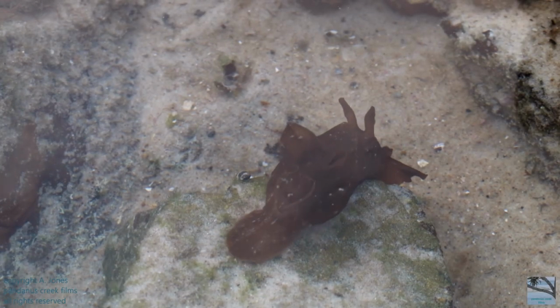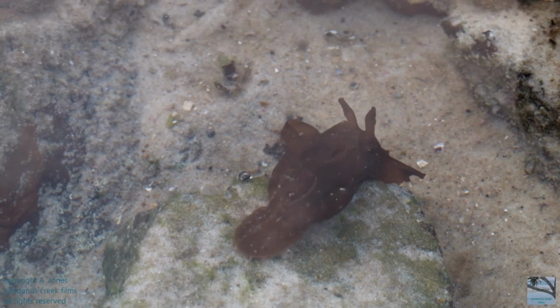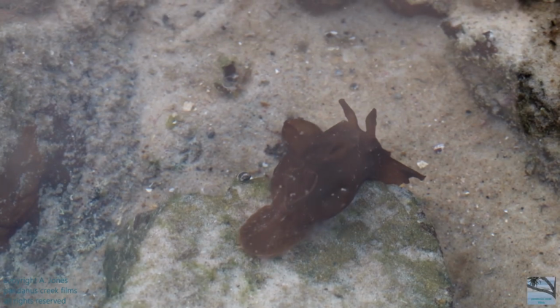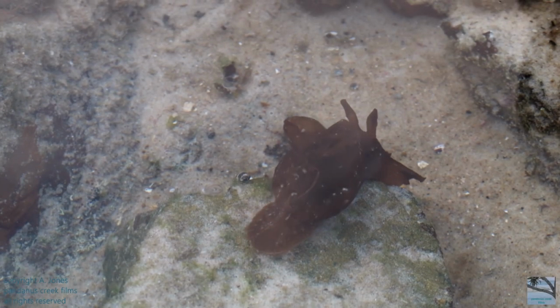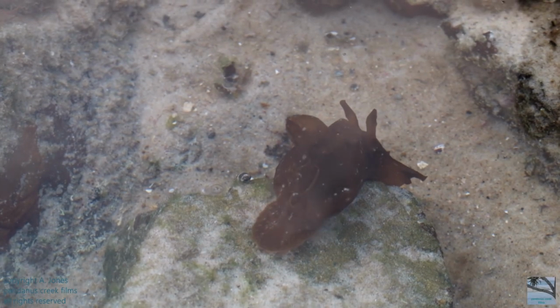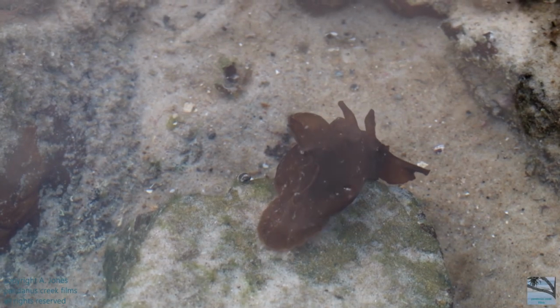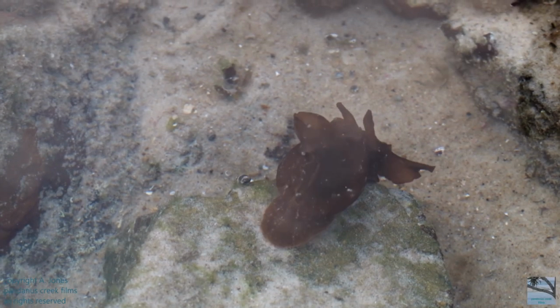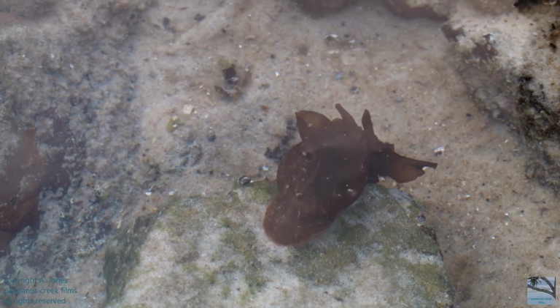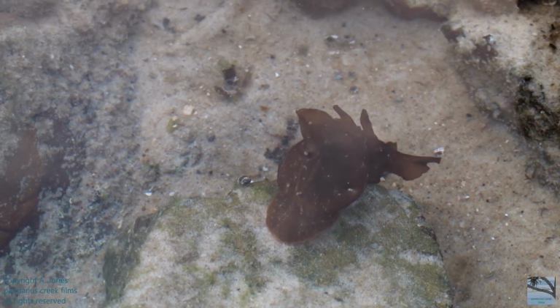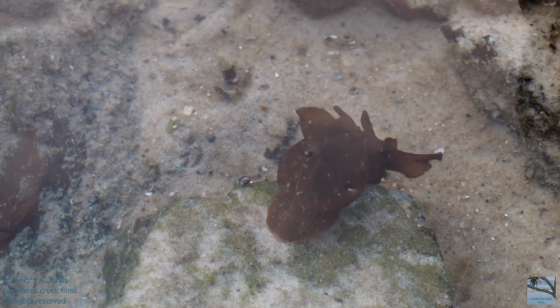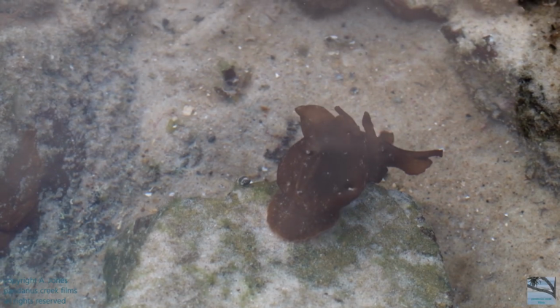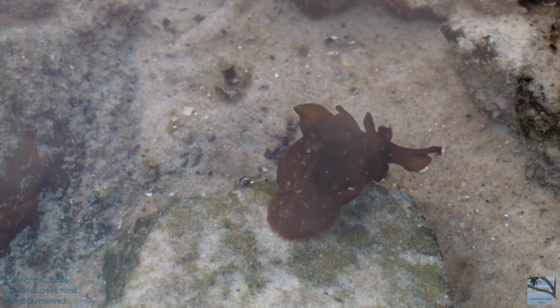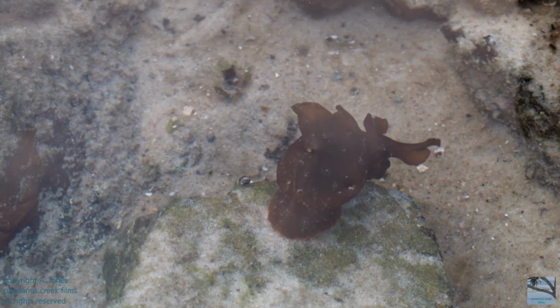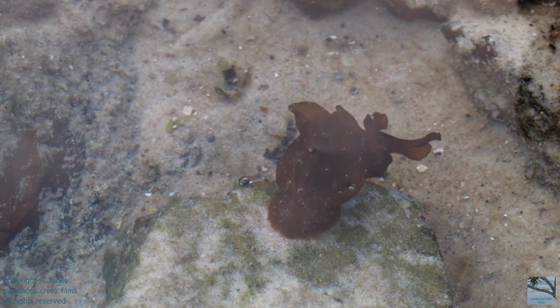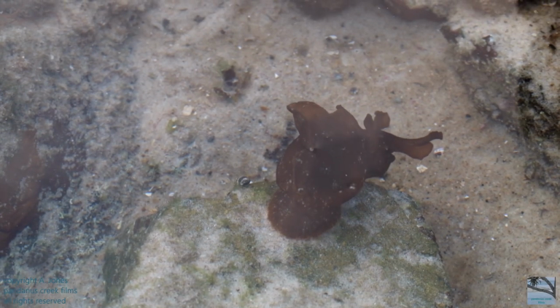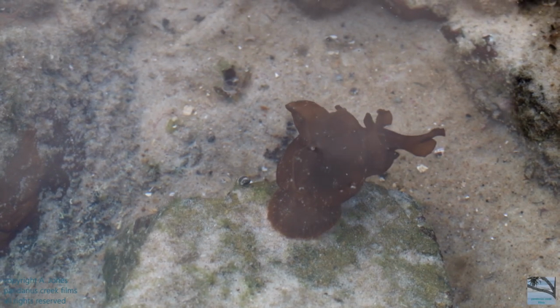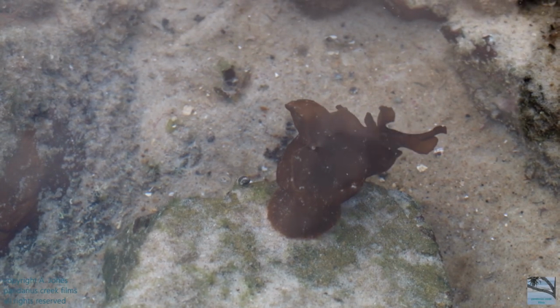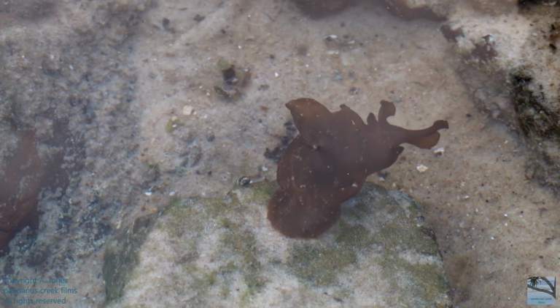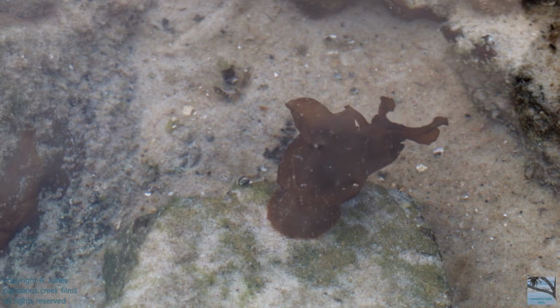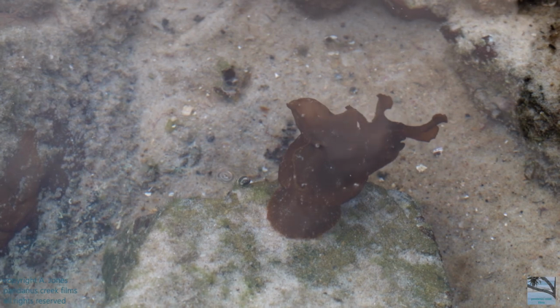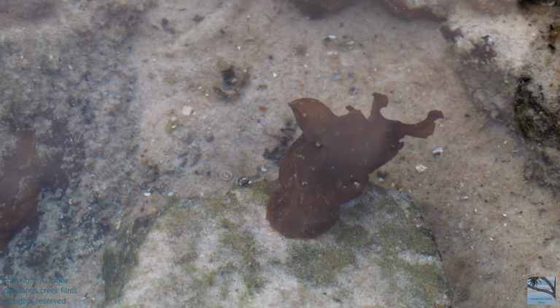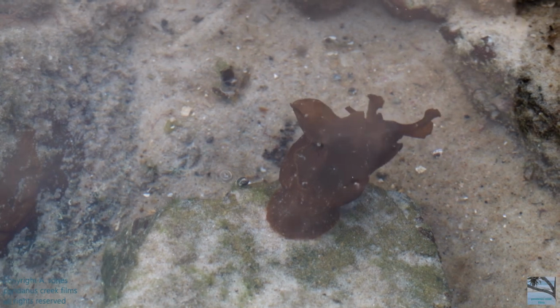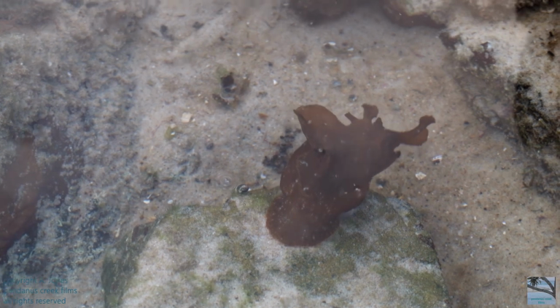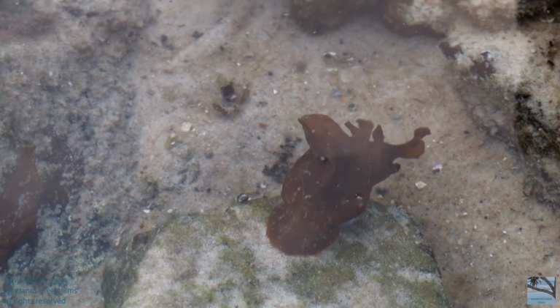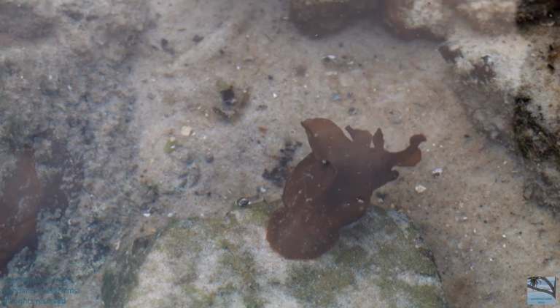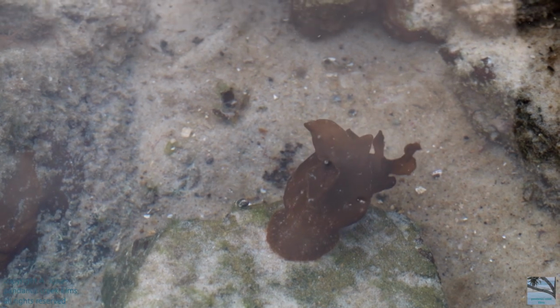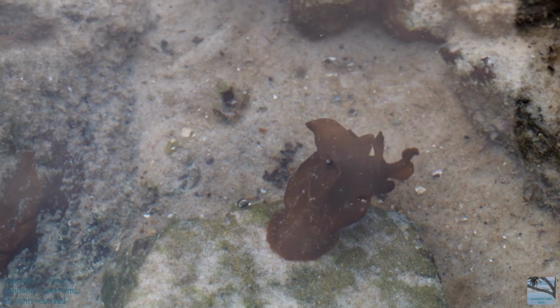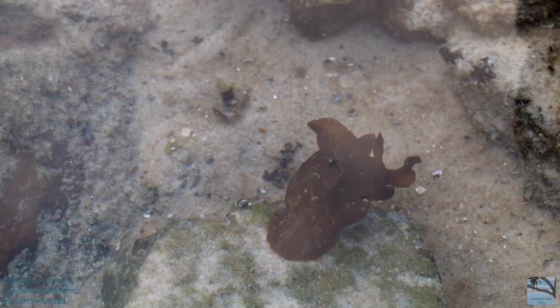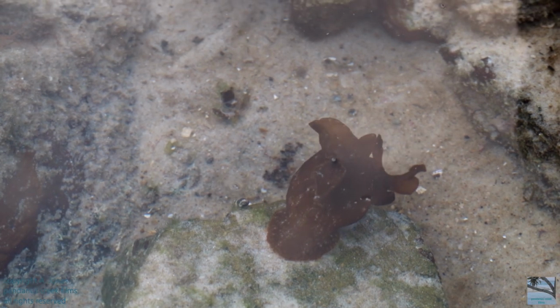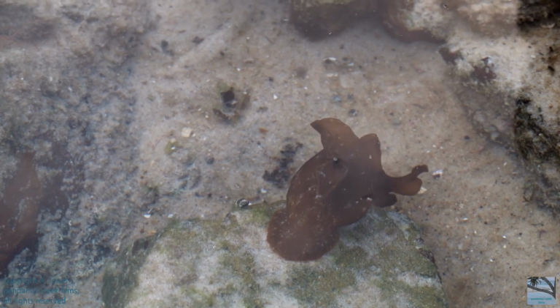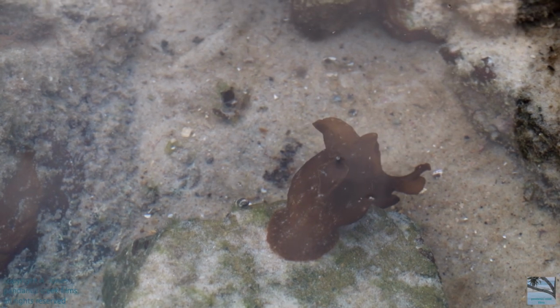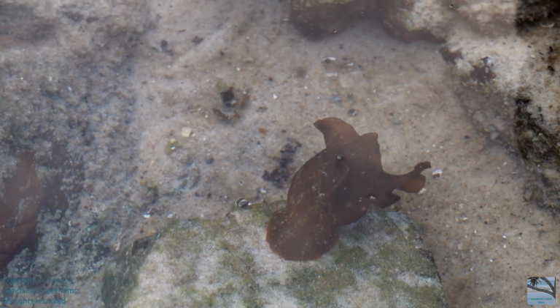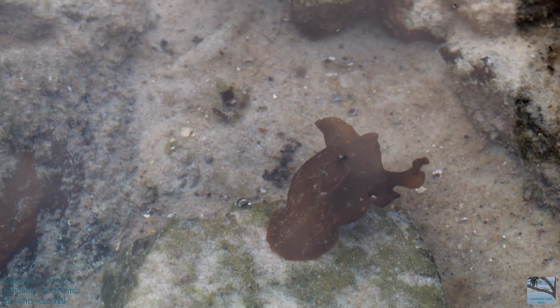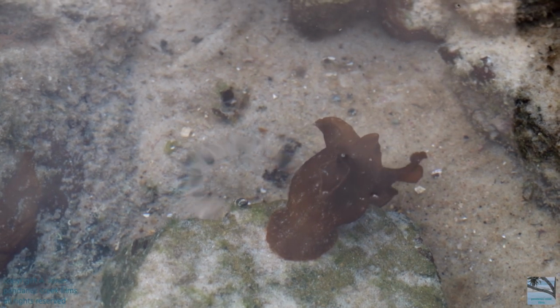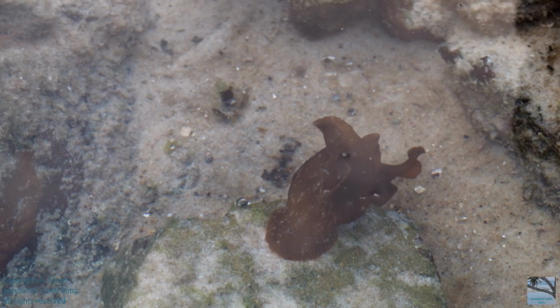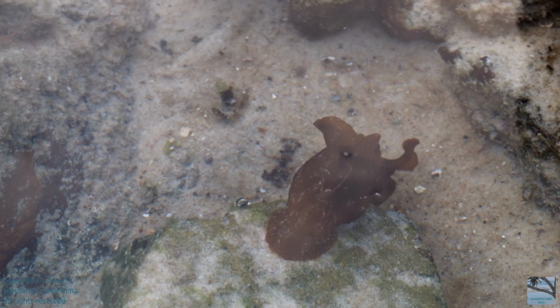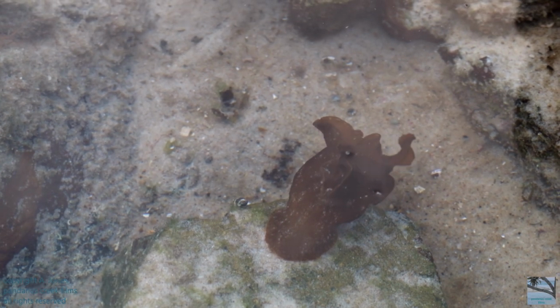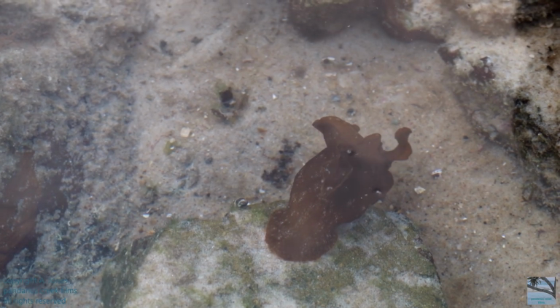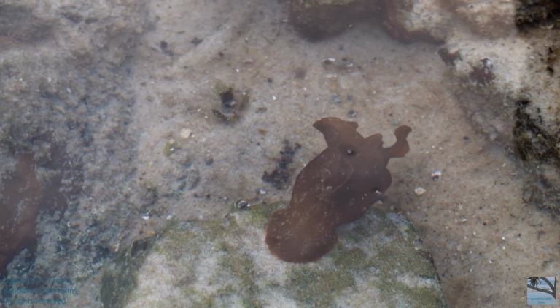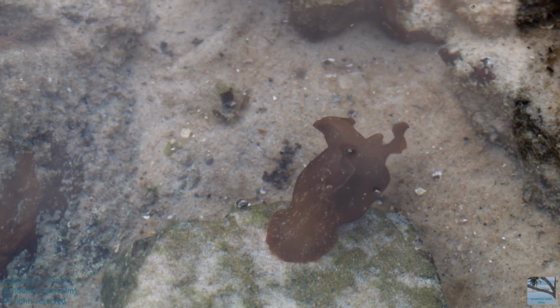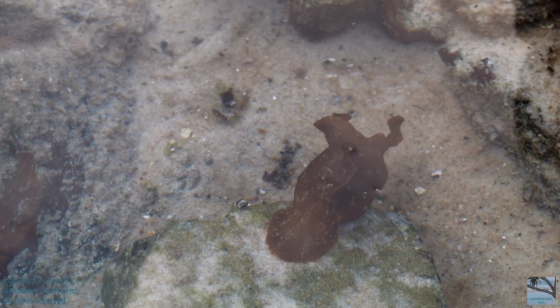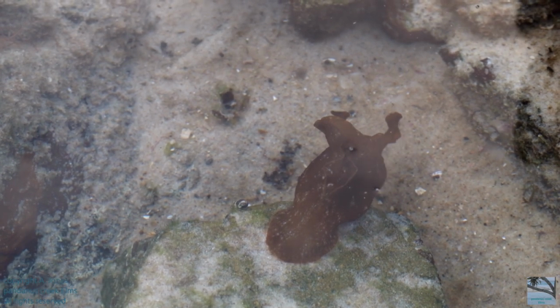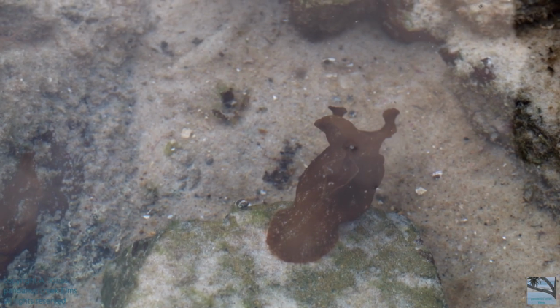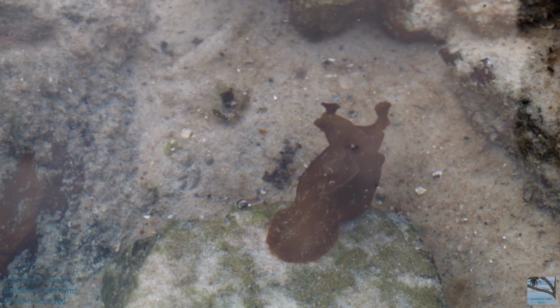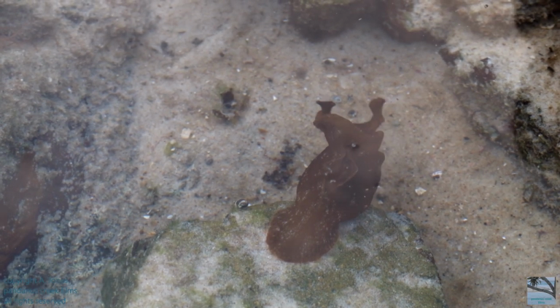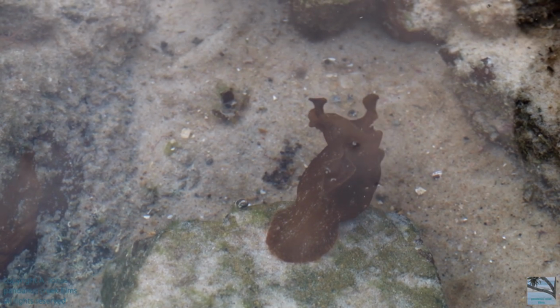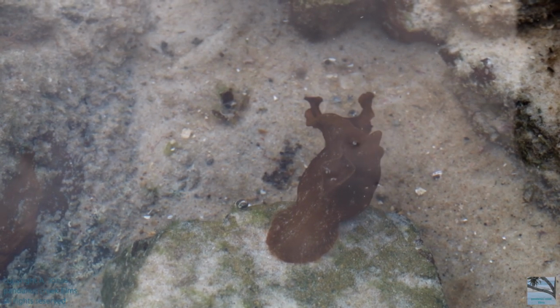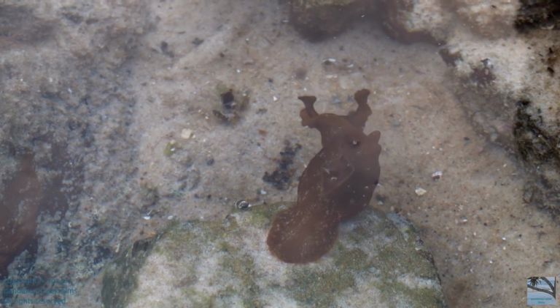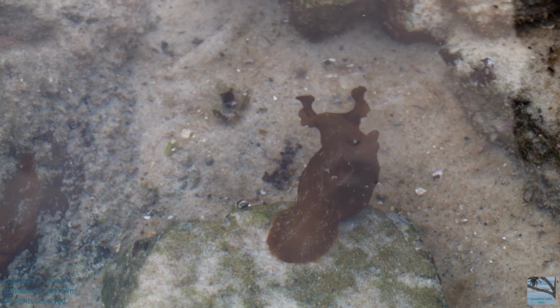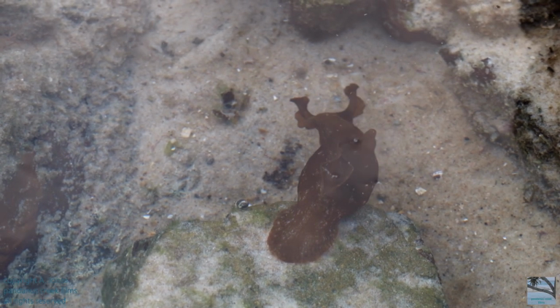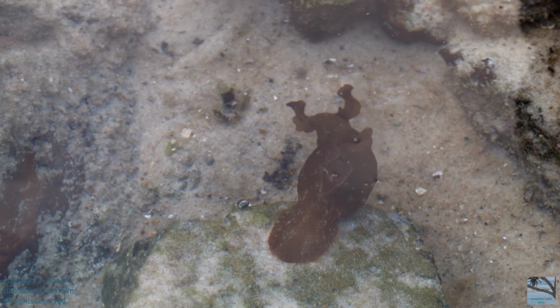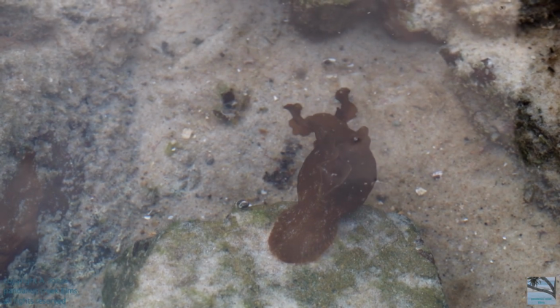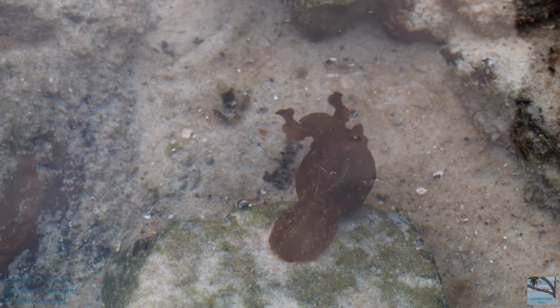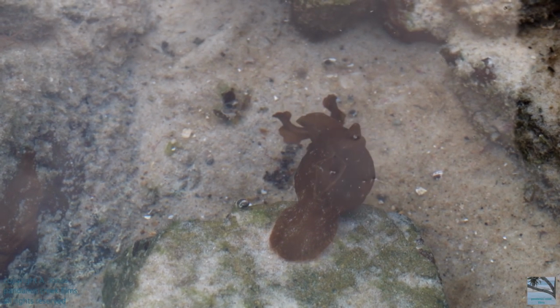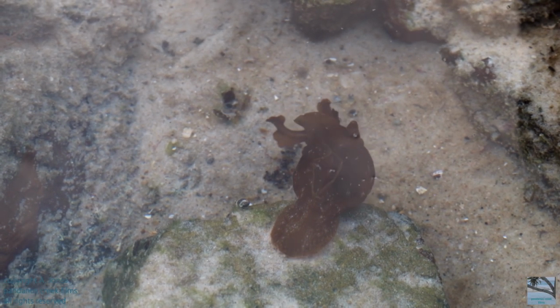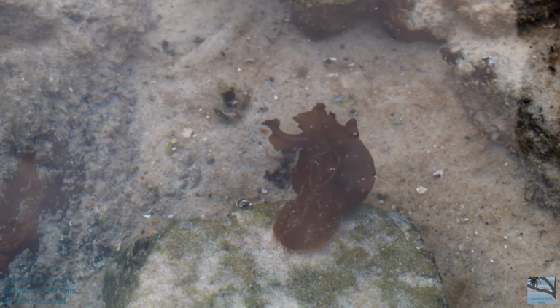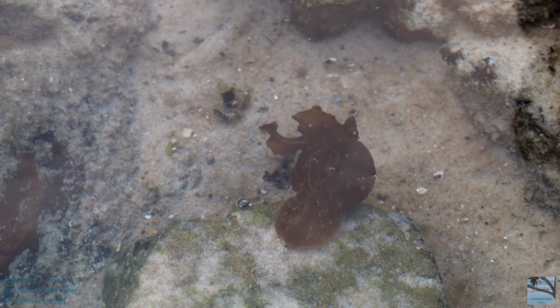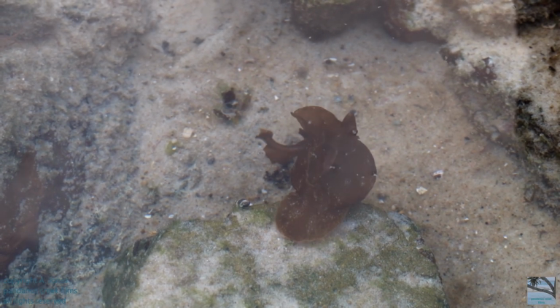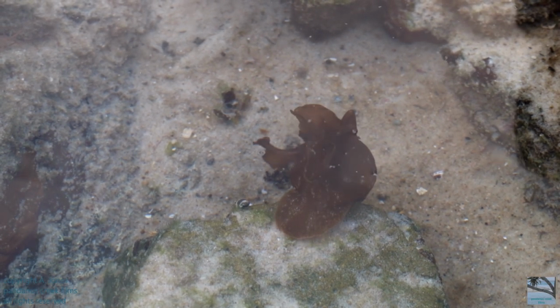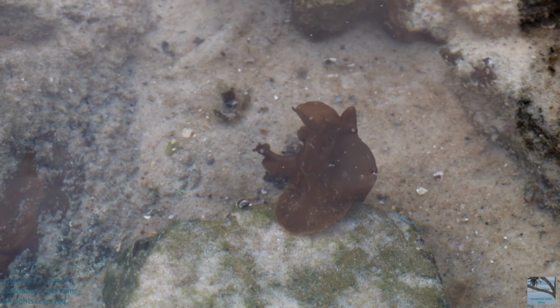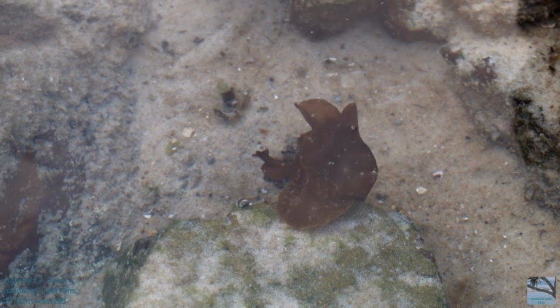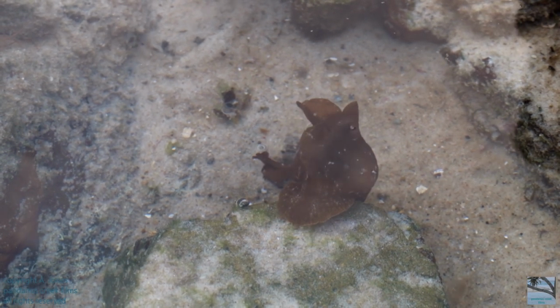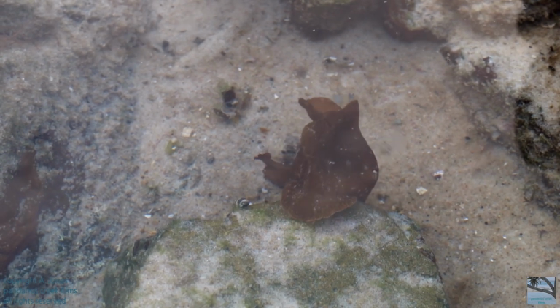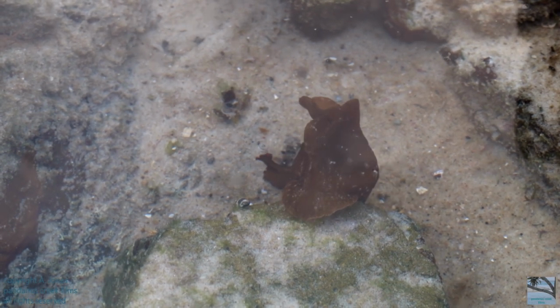Those two wavy lobes that you can see on the top — they help the sea hare to swim, but it's a very, very ungainly swimmer.